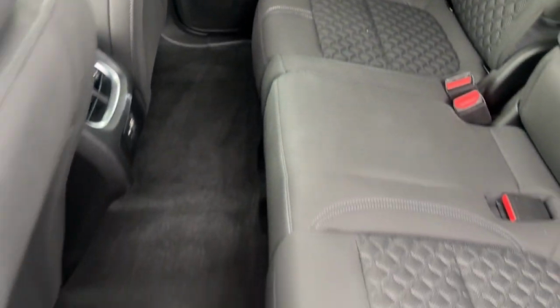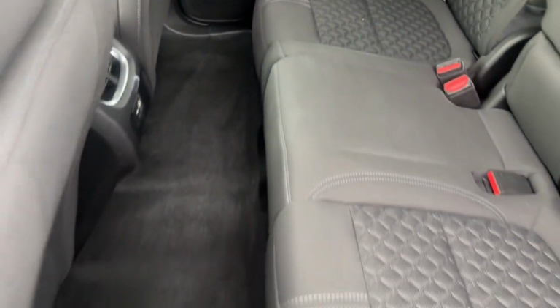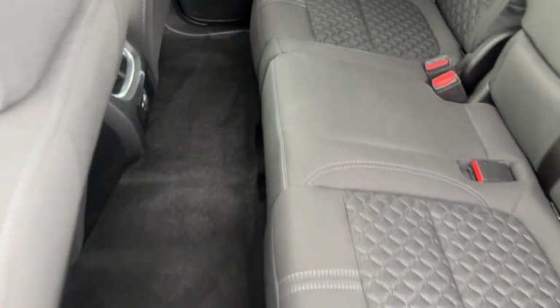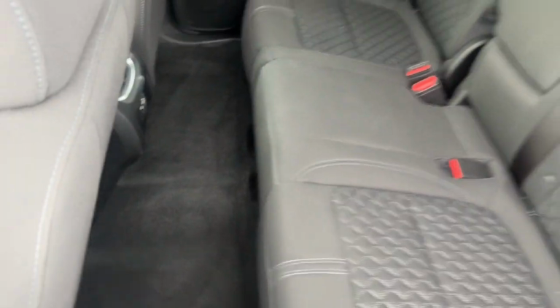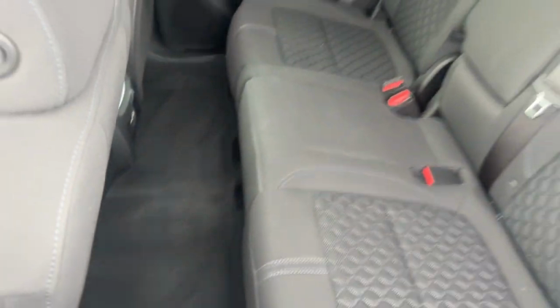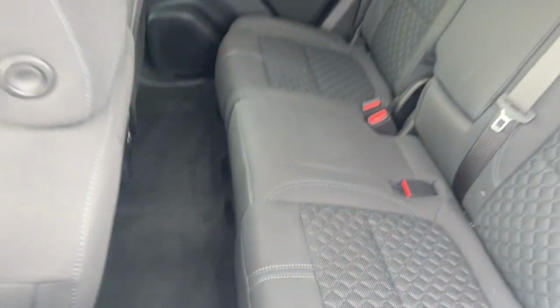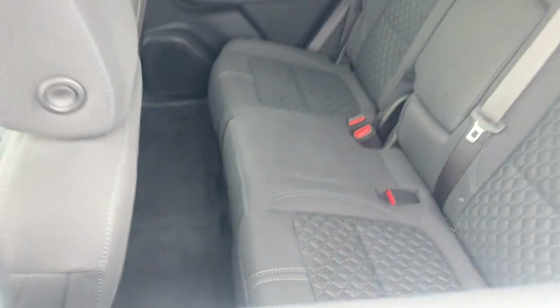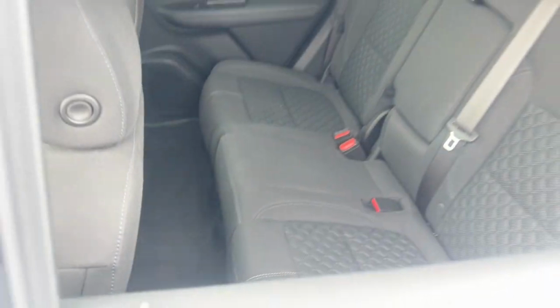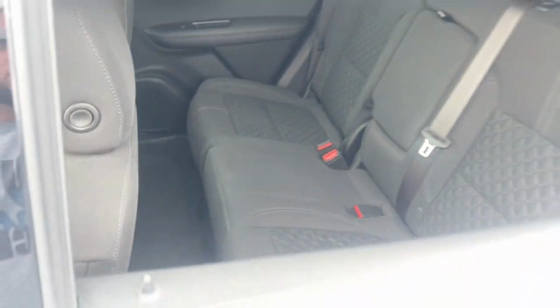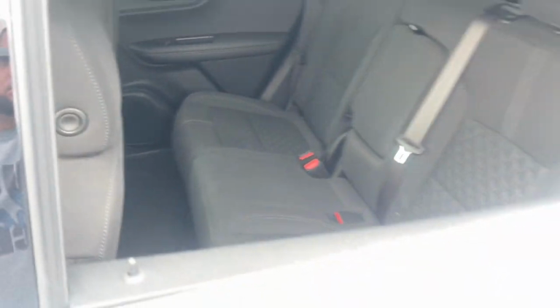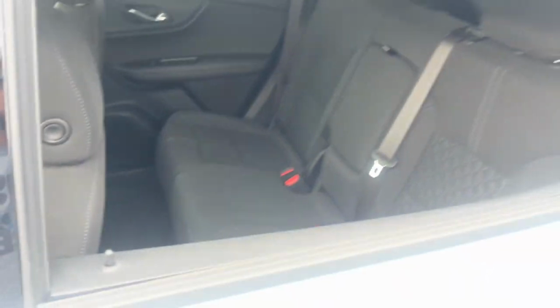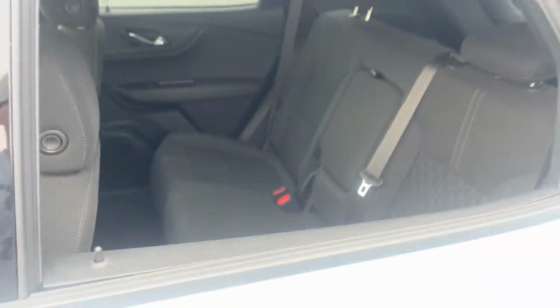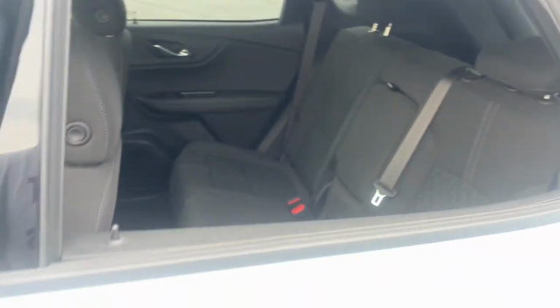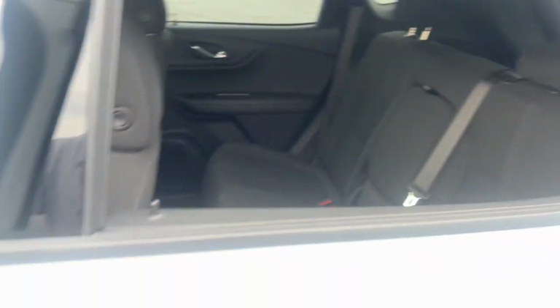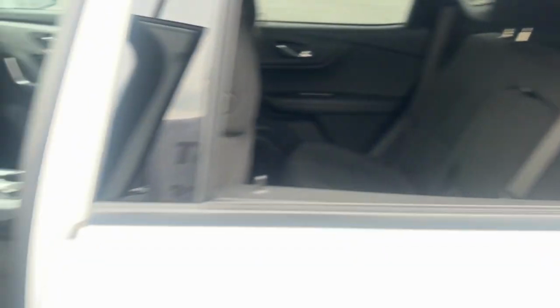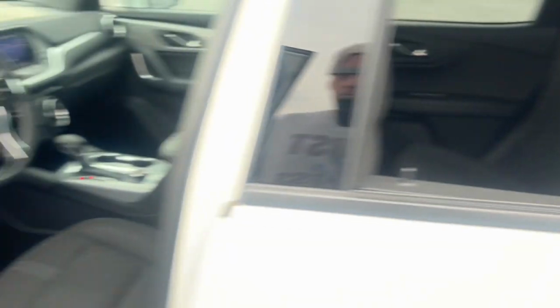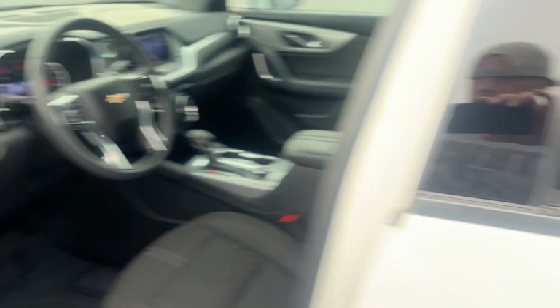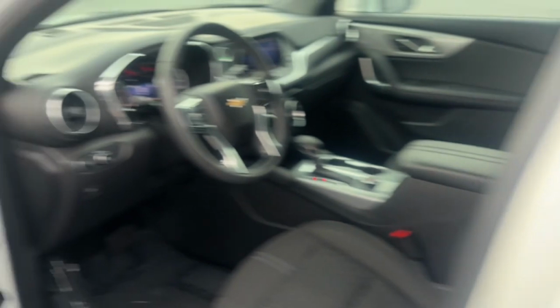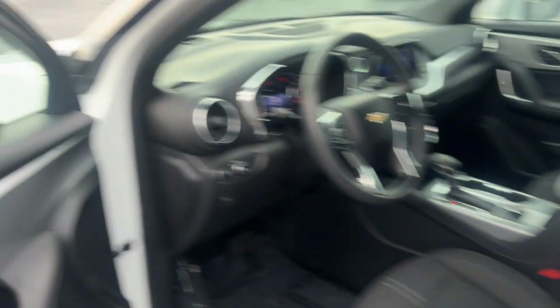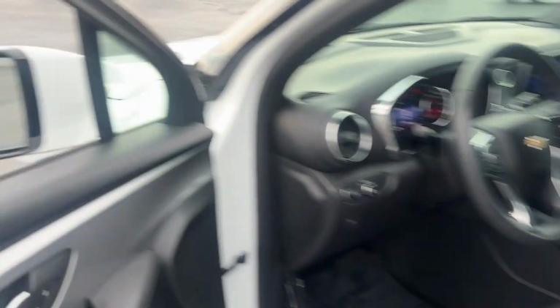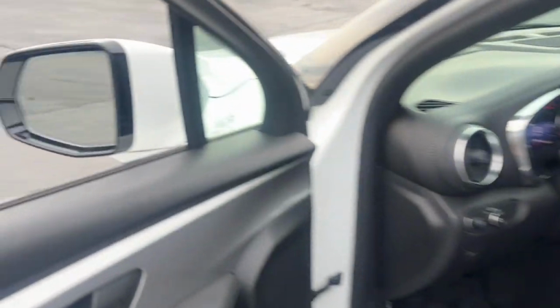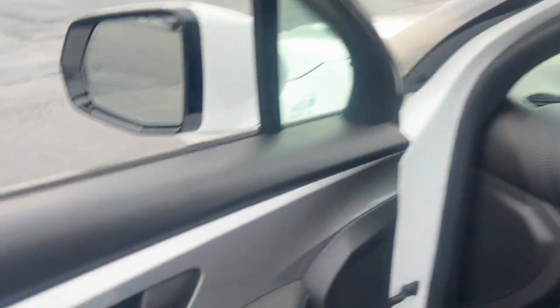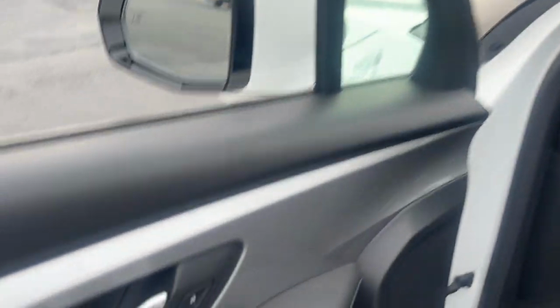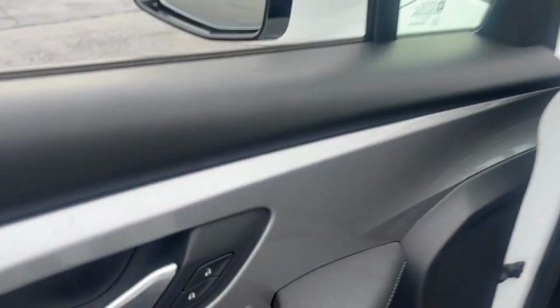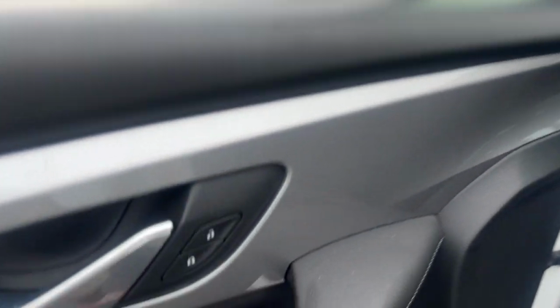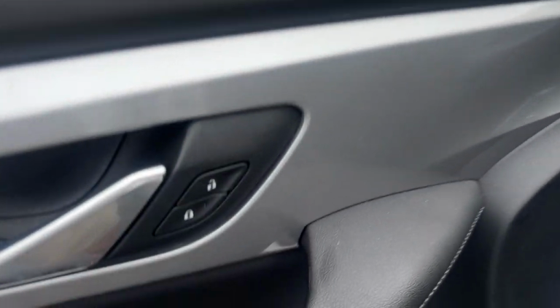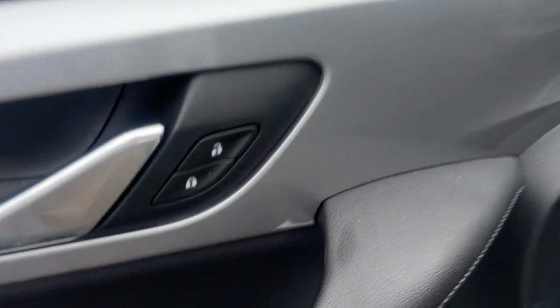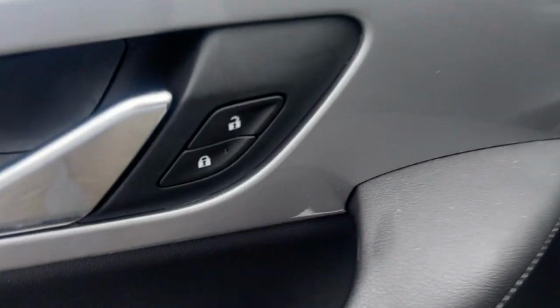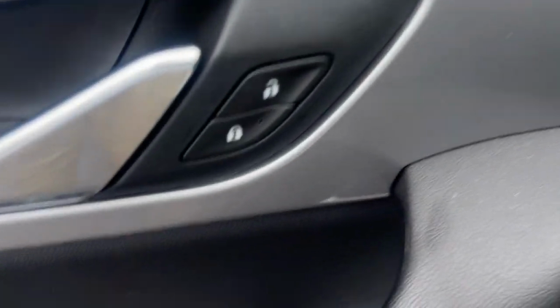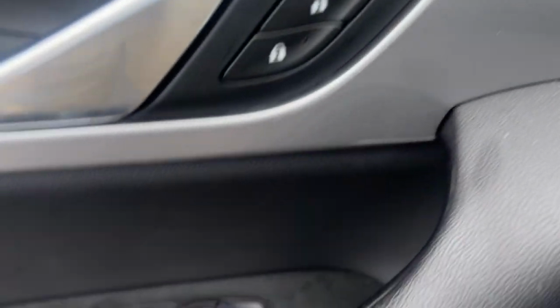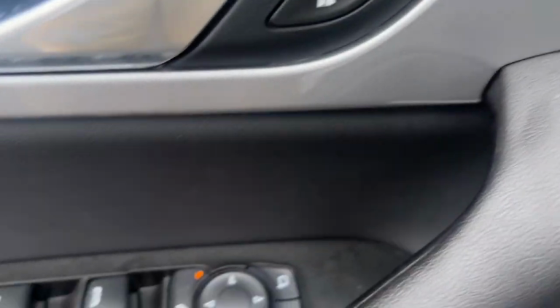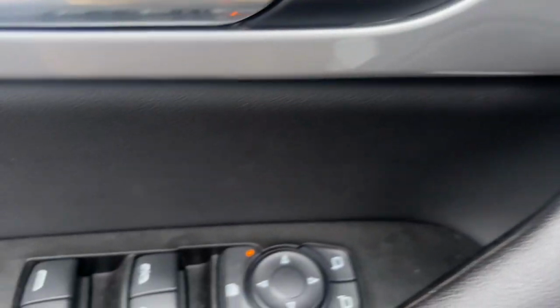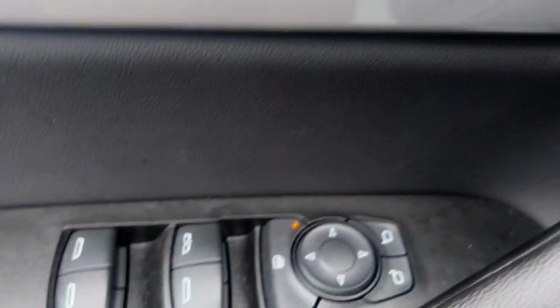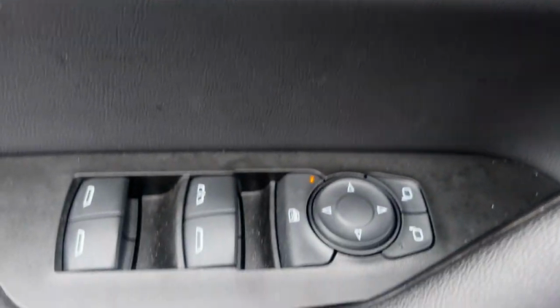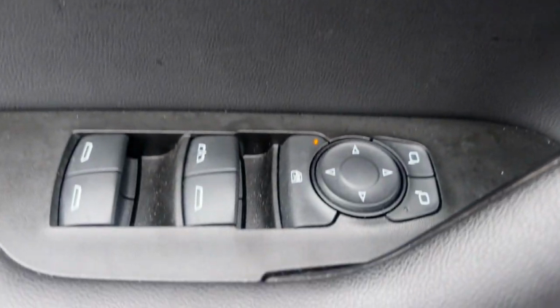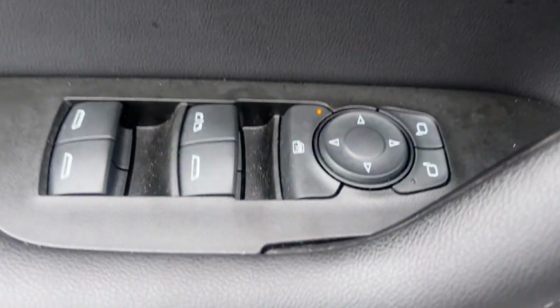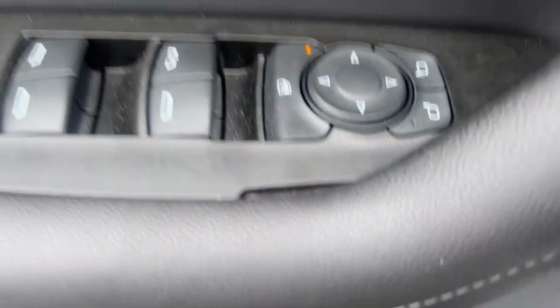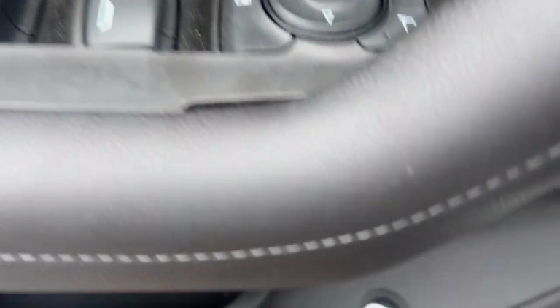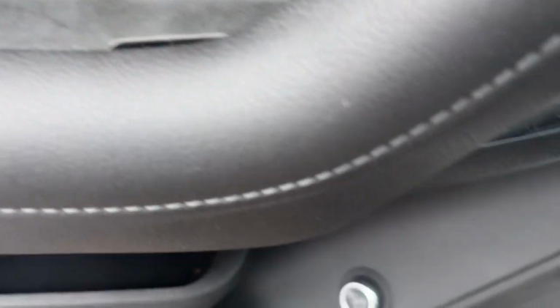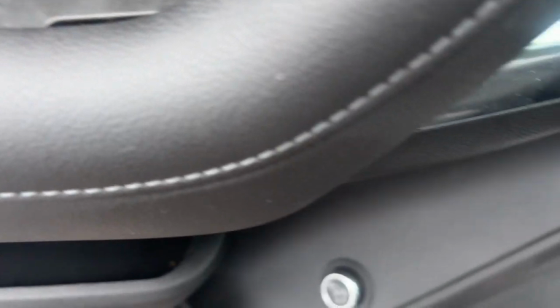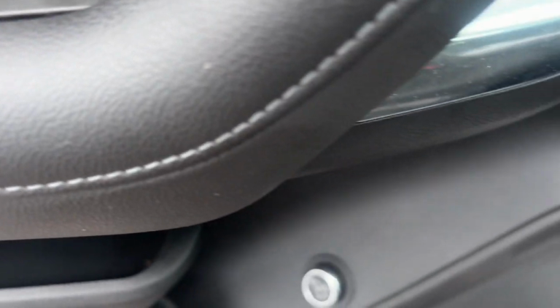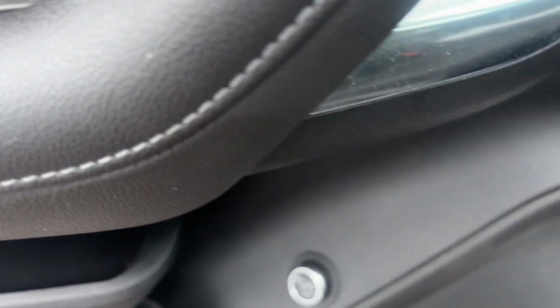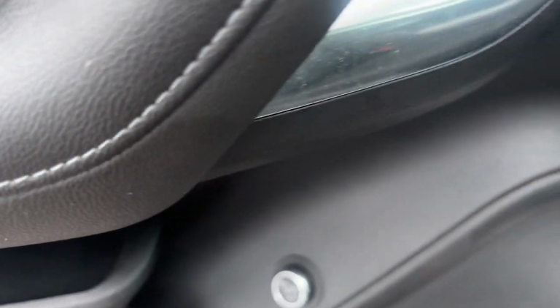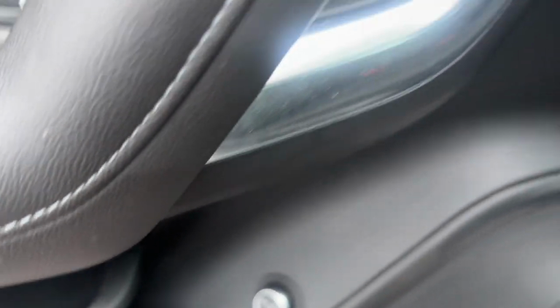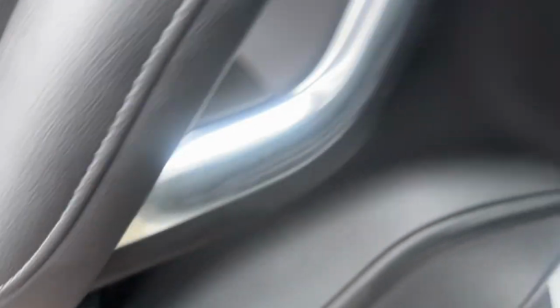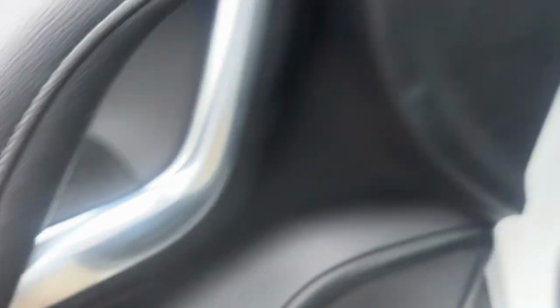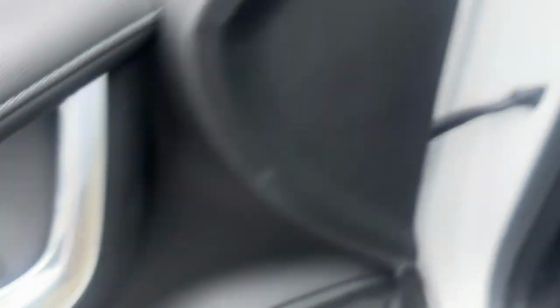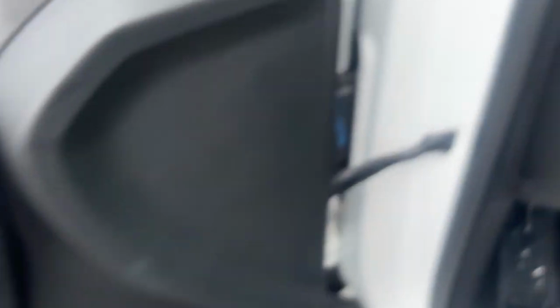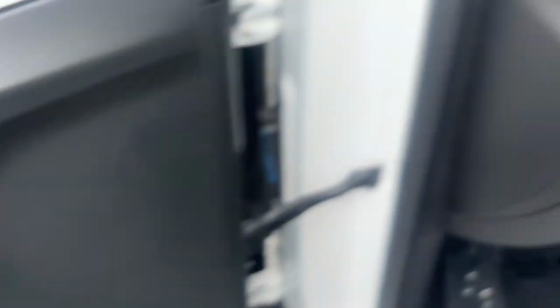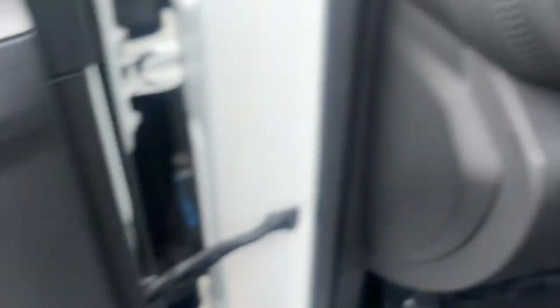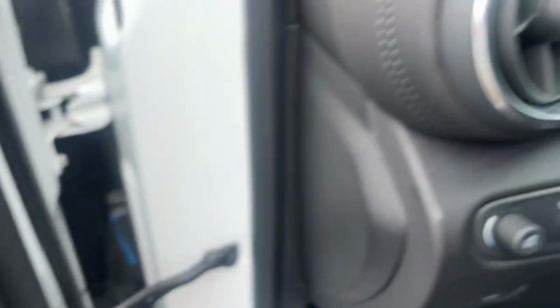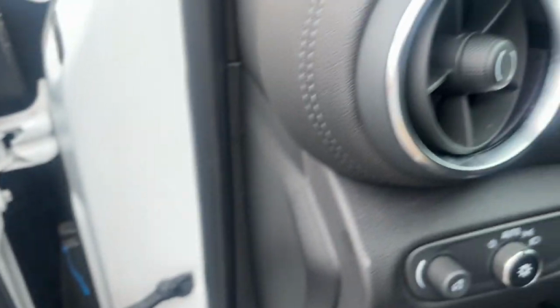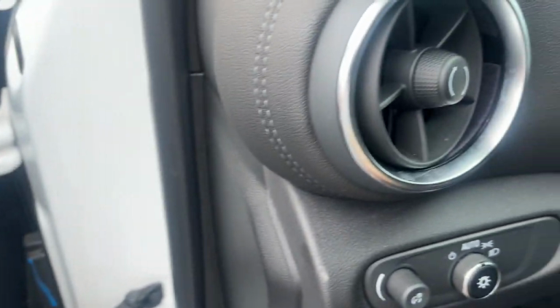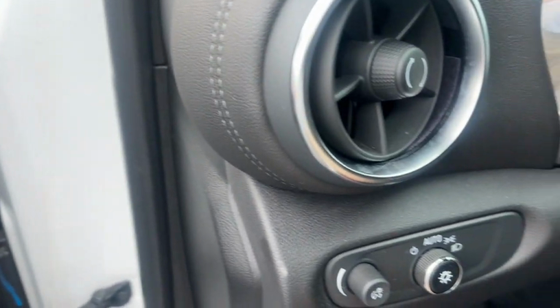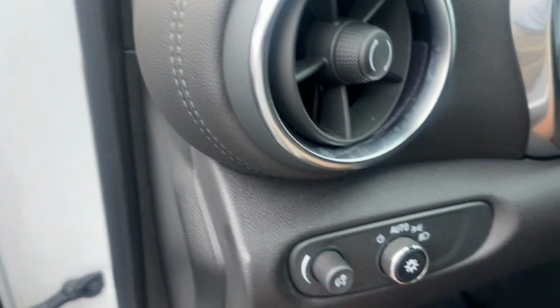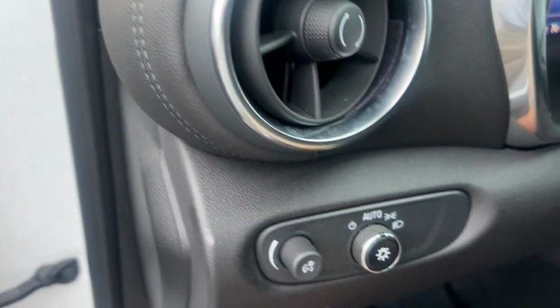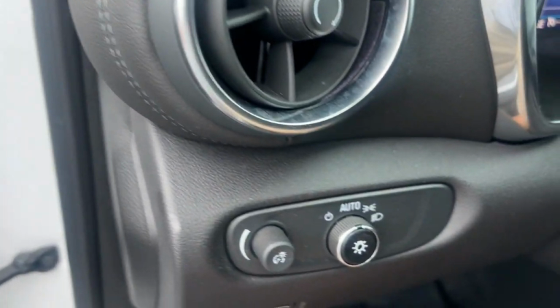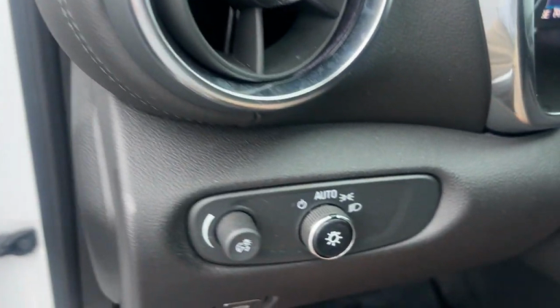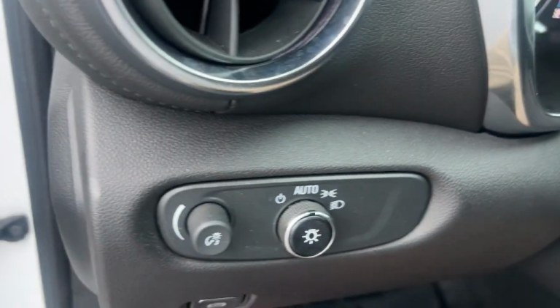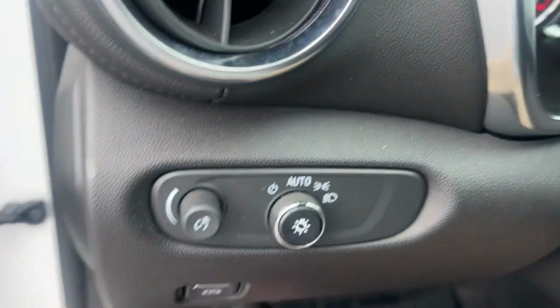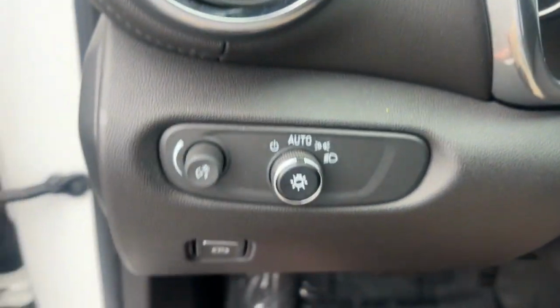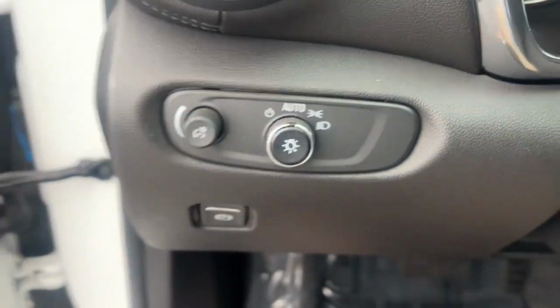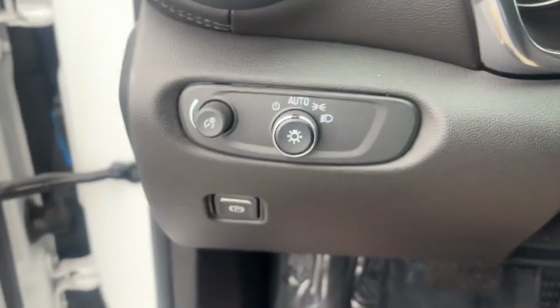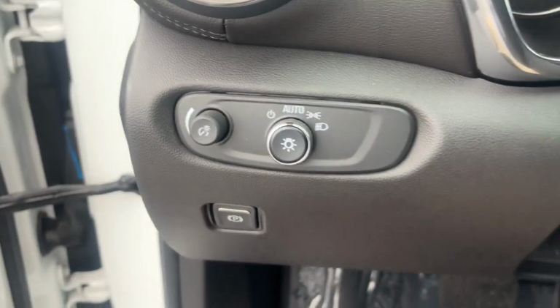Spacious, smooth riding, and satisfying to drive. It offers enjoyment and inspires confidence on every journey.